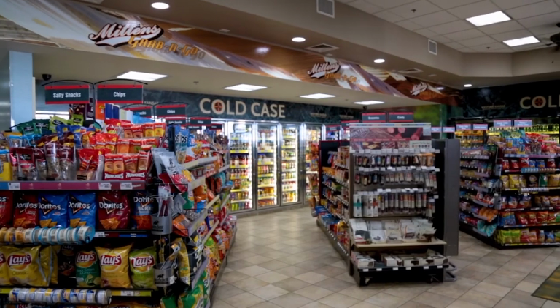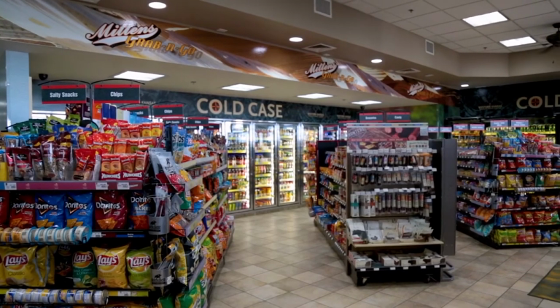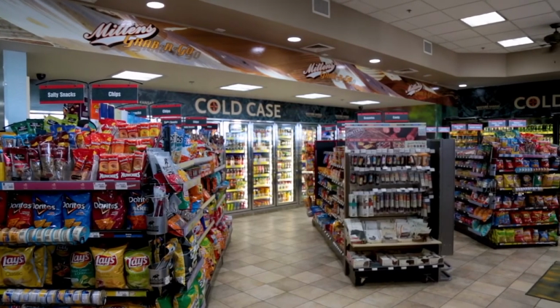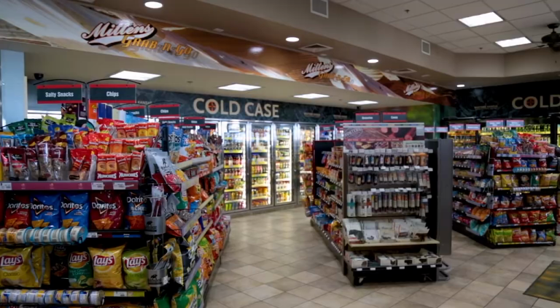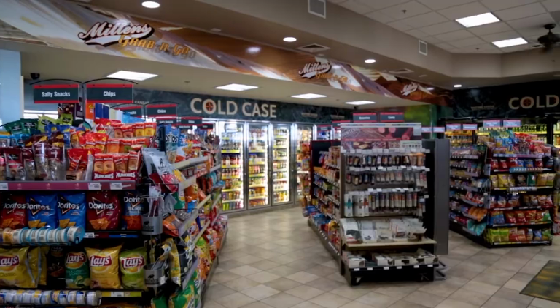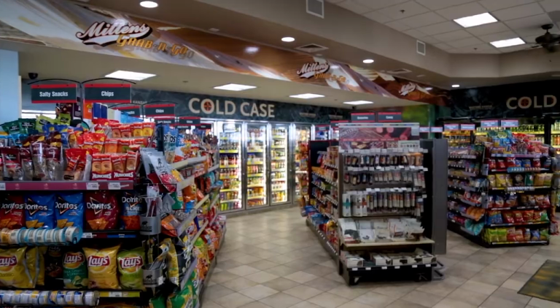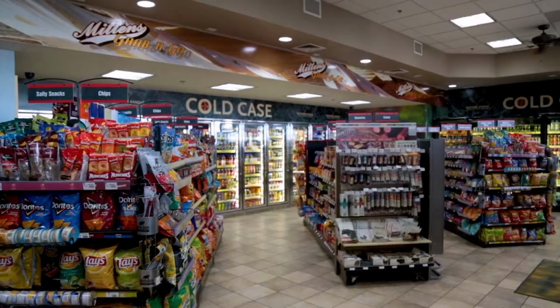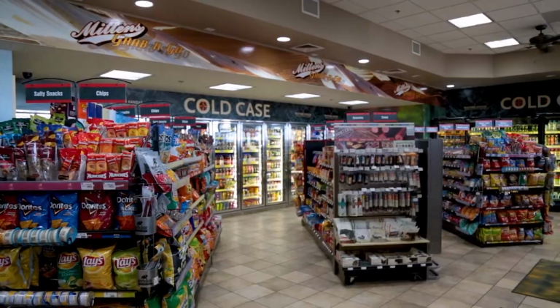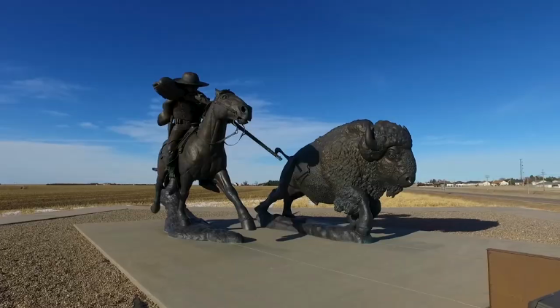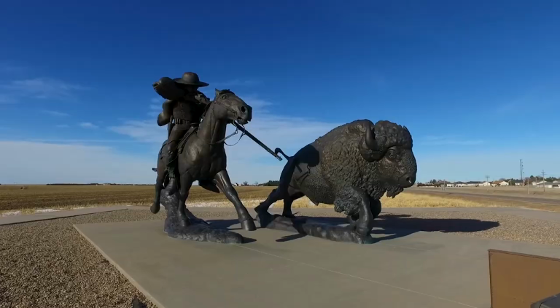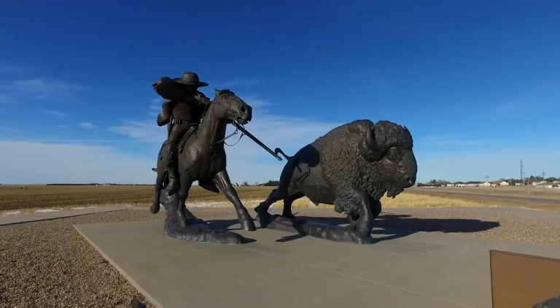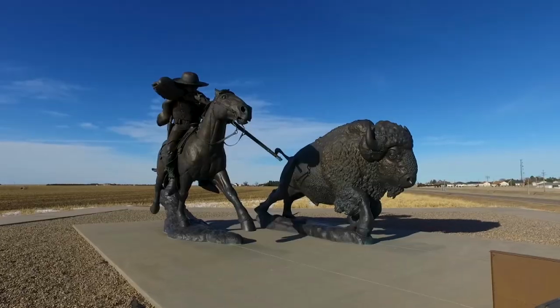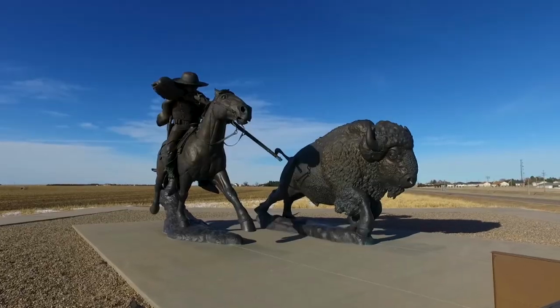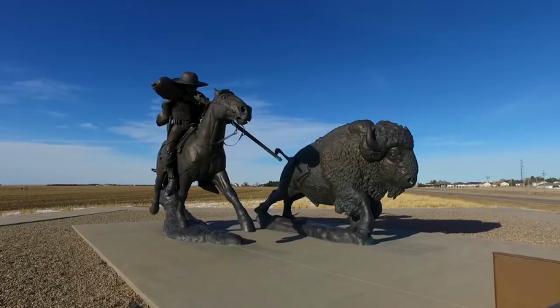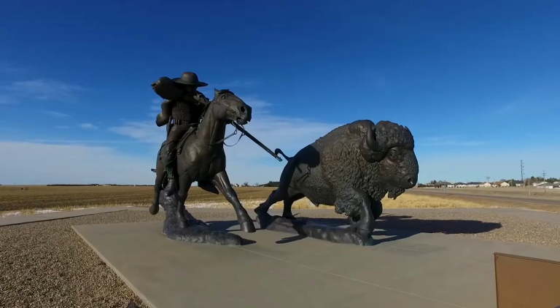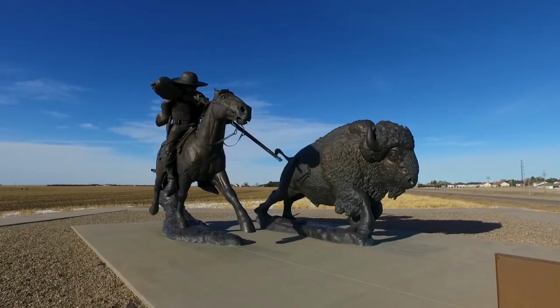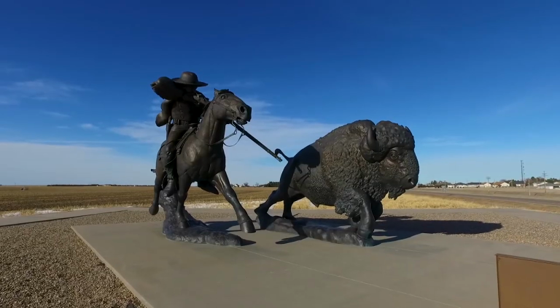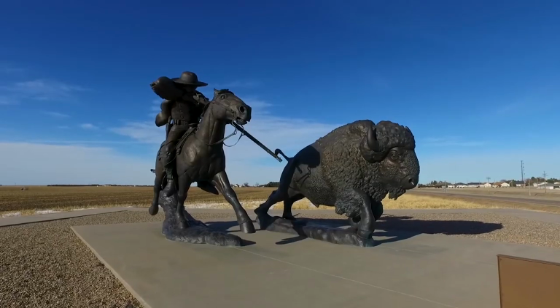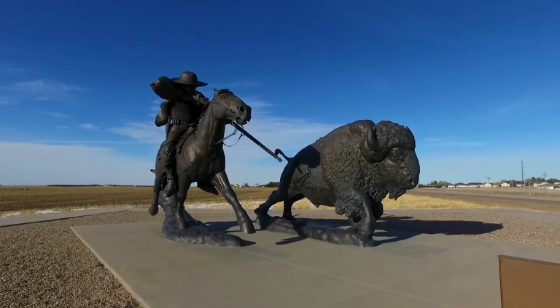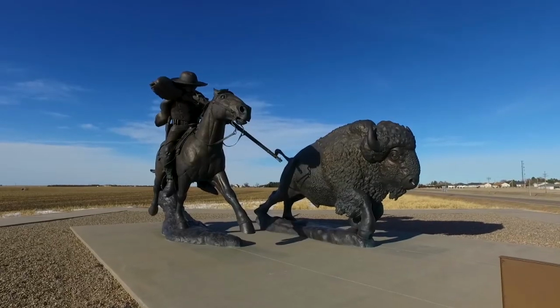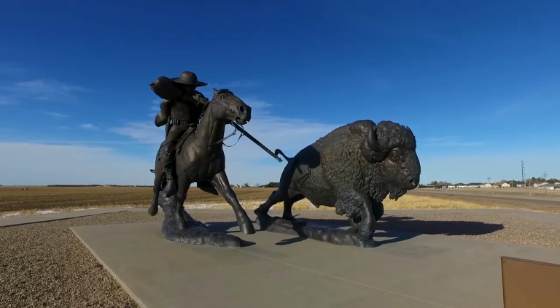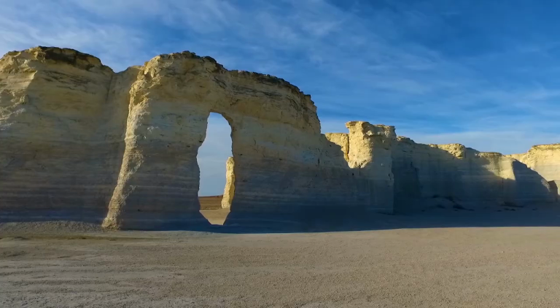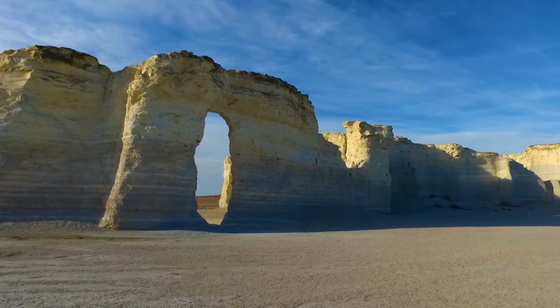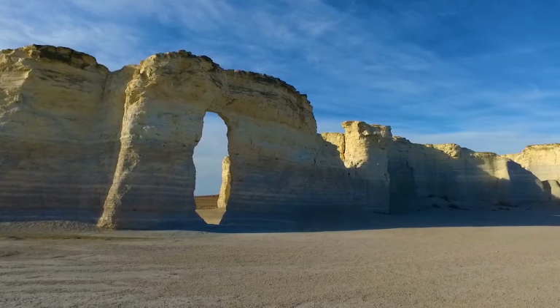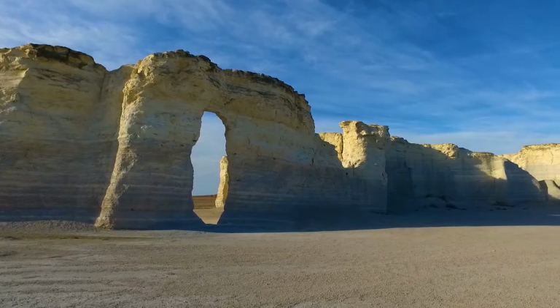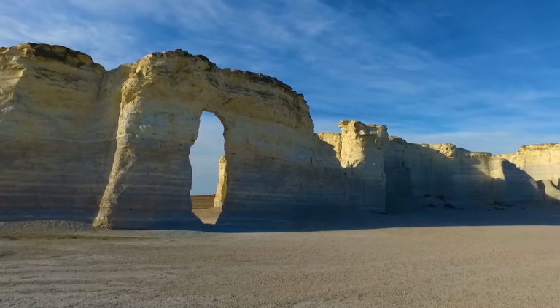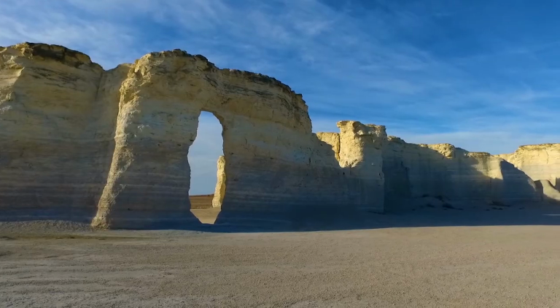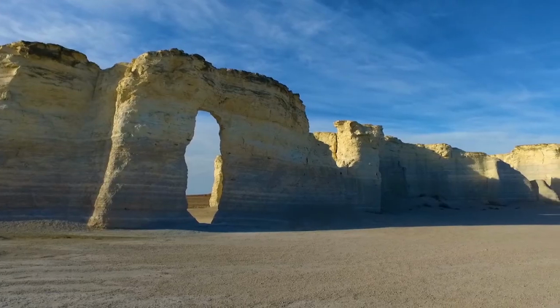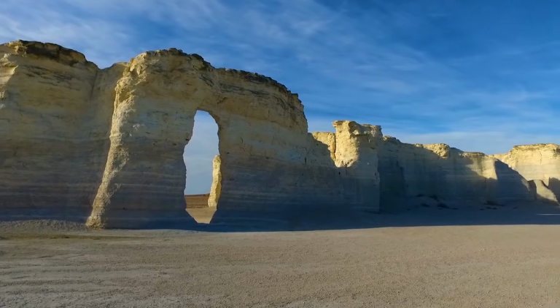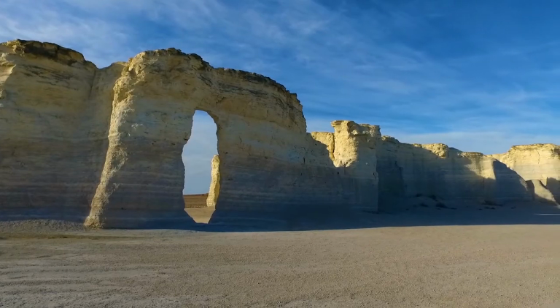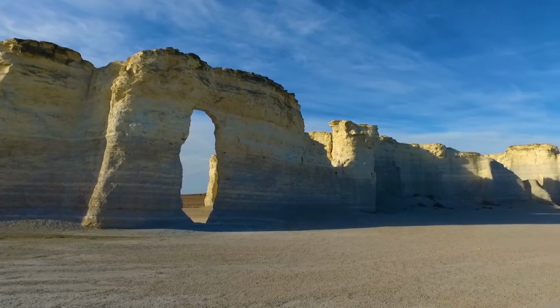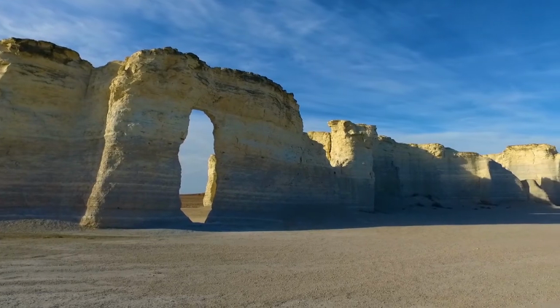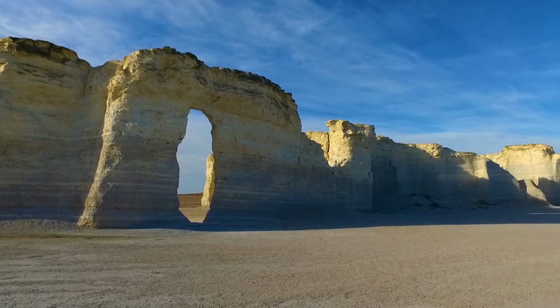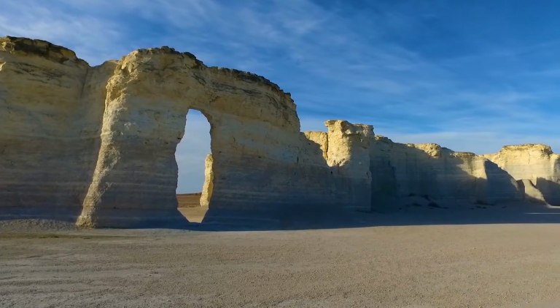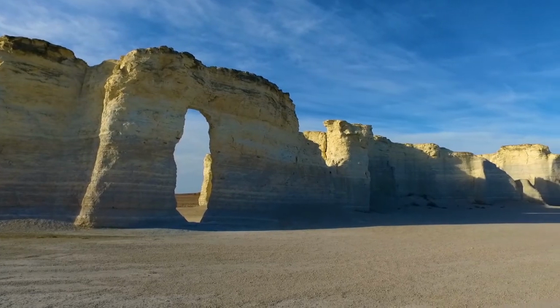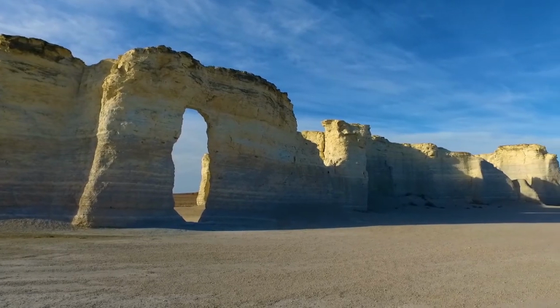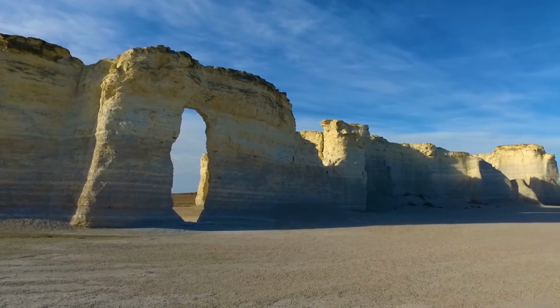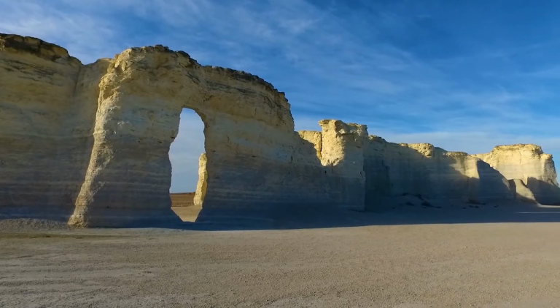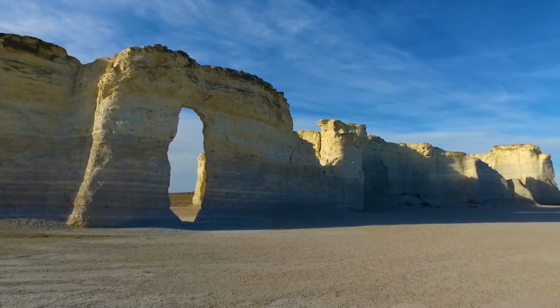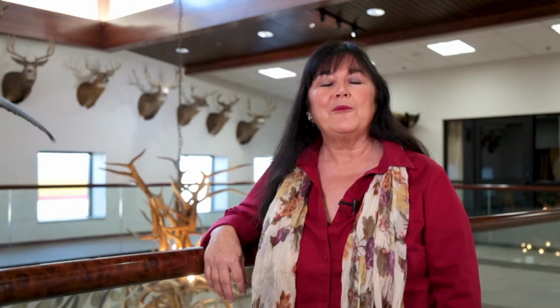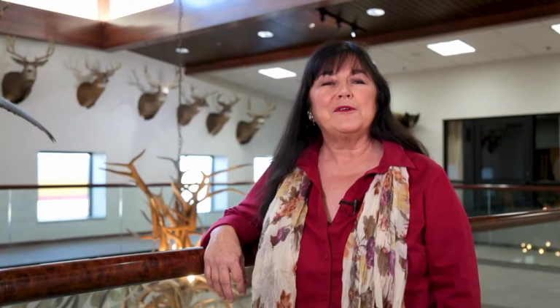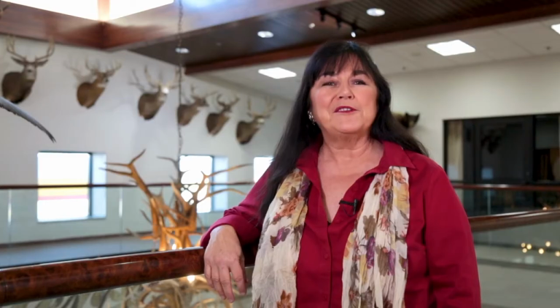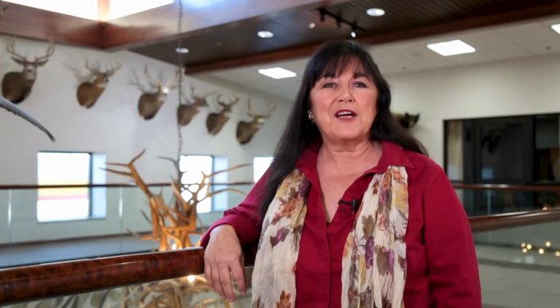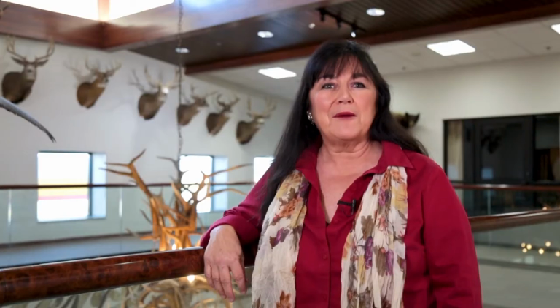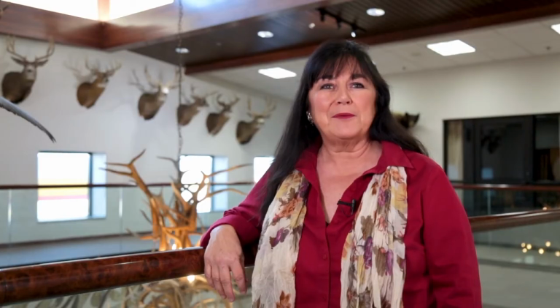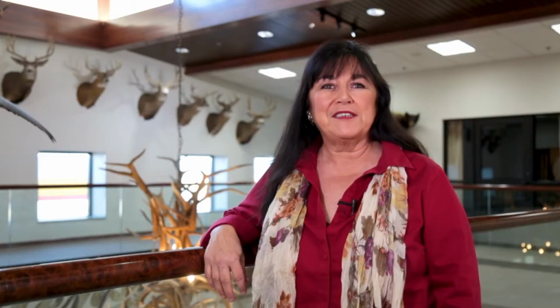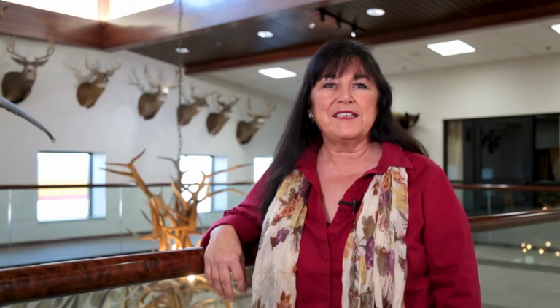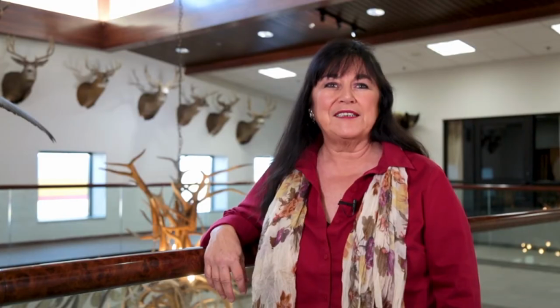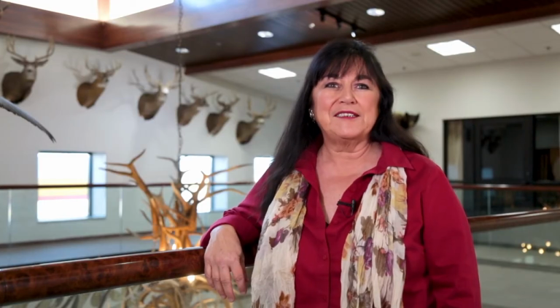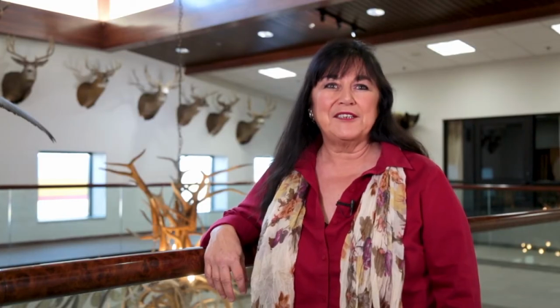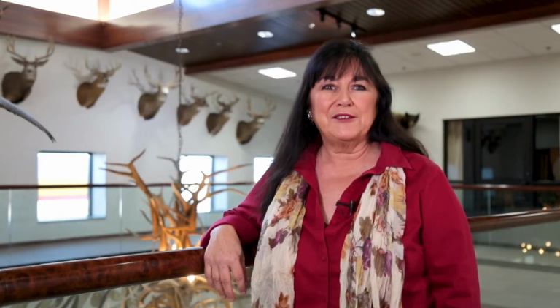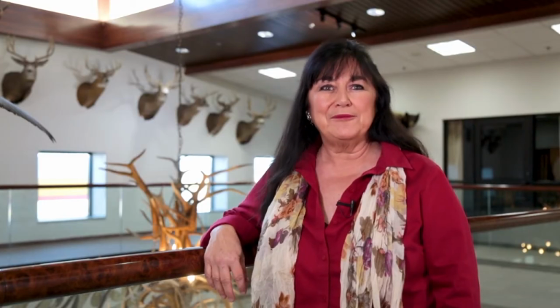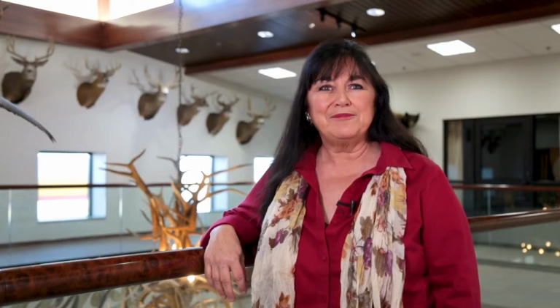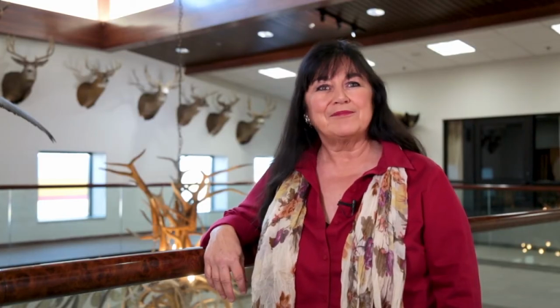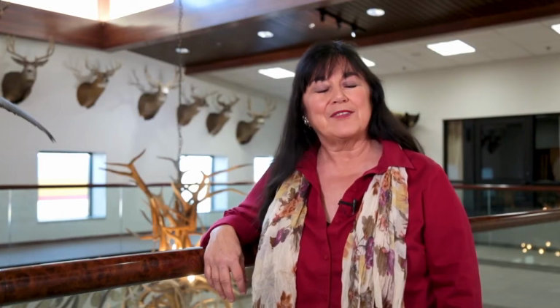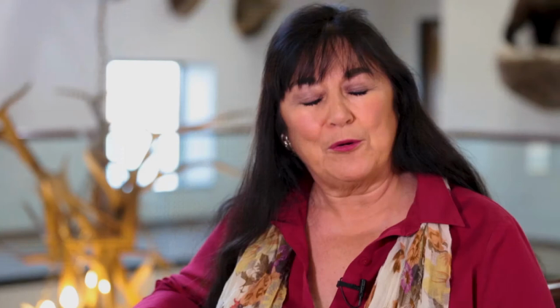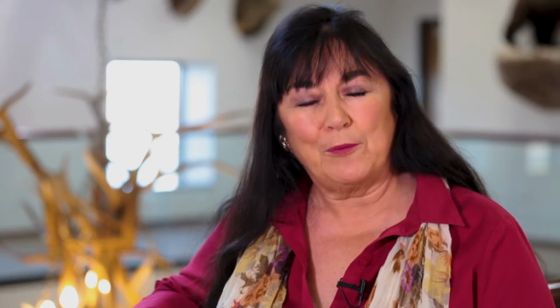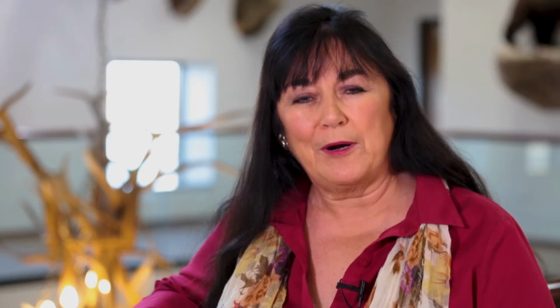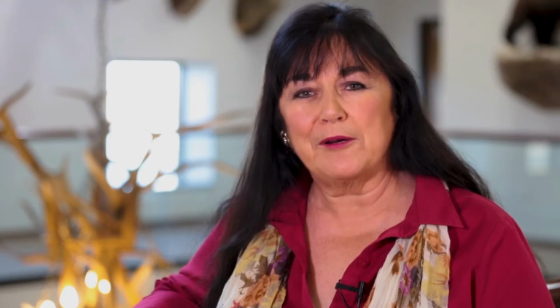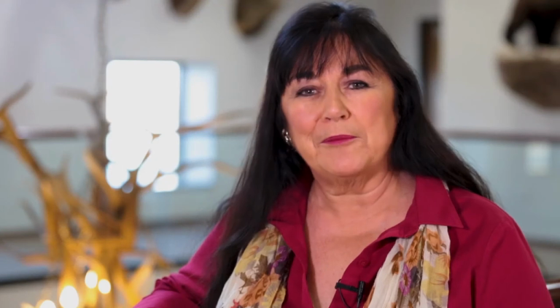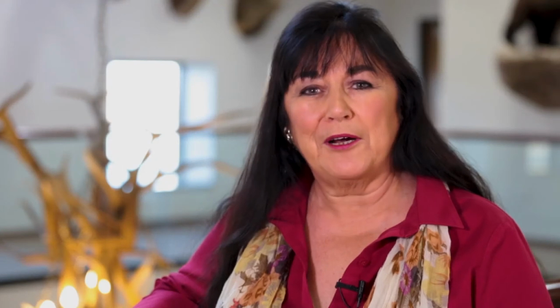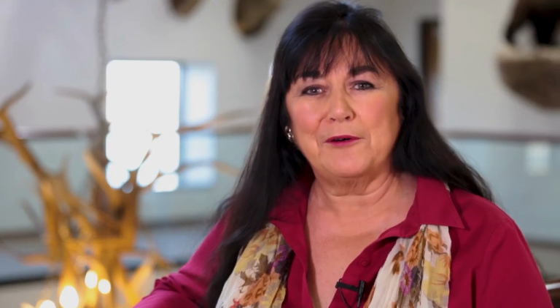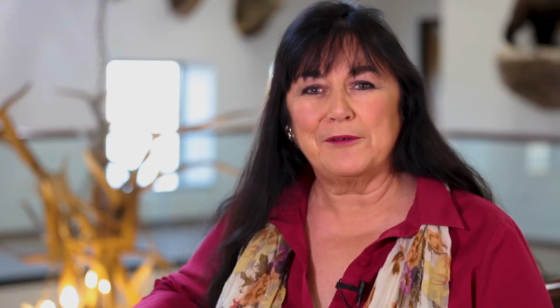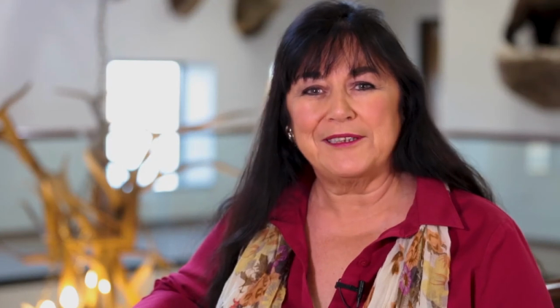There's history, there's scenery. We hope you'll stop and see us soon. Welcome to Oakley.